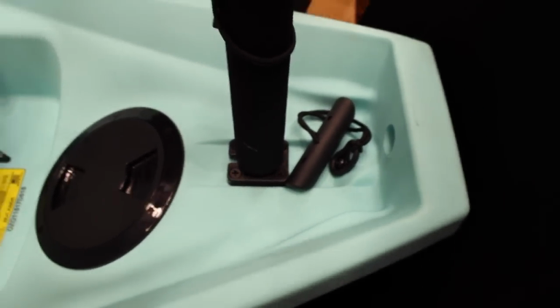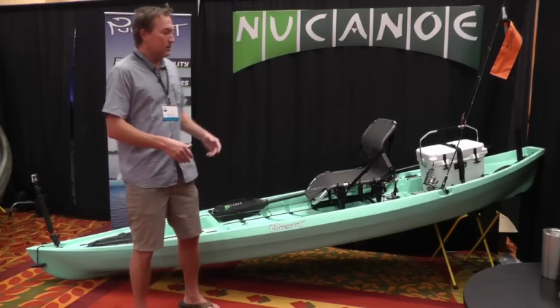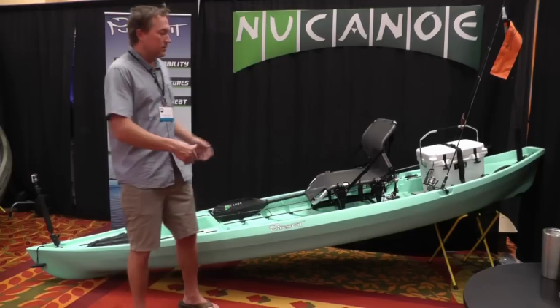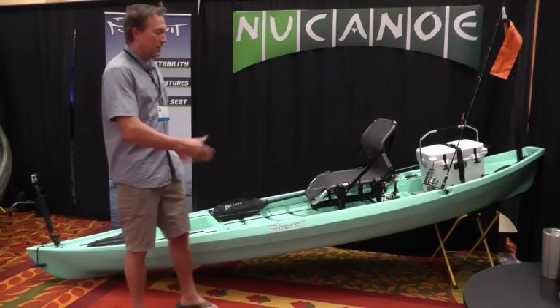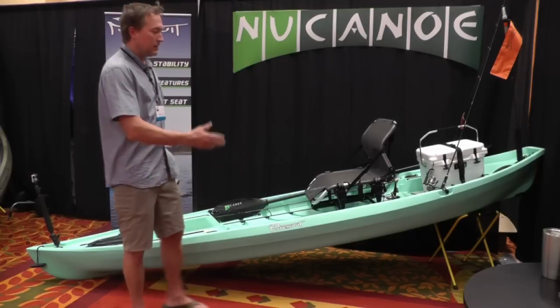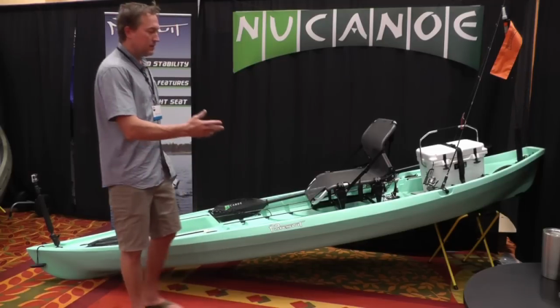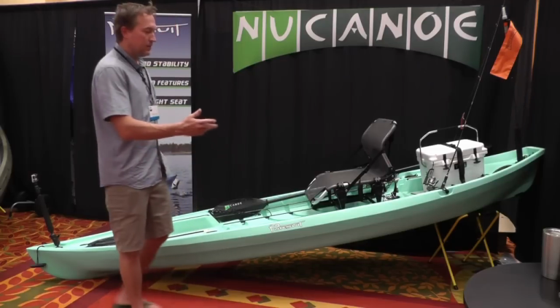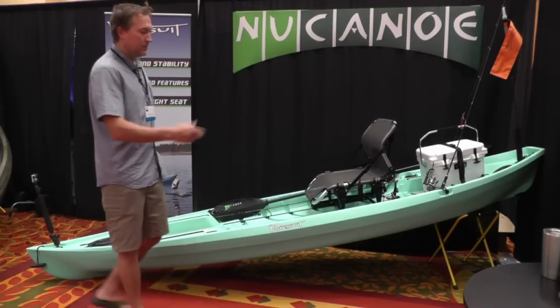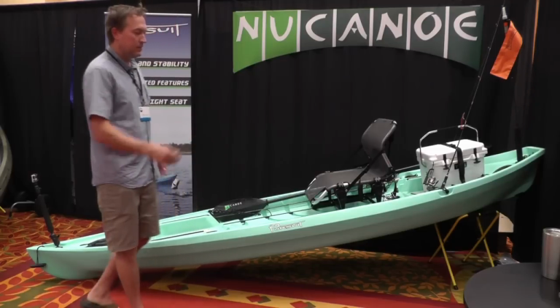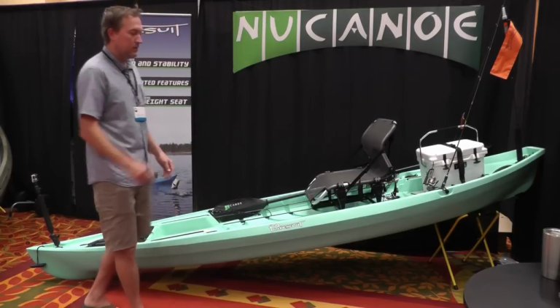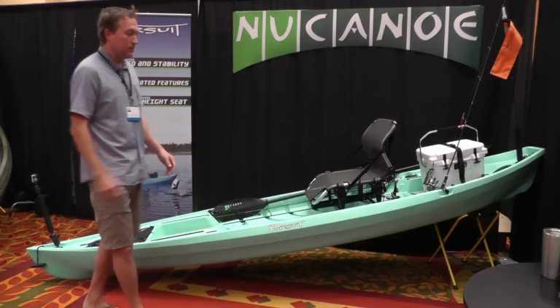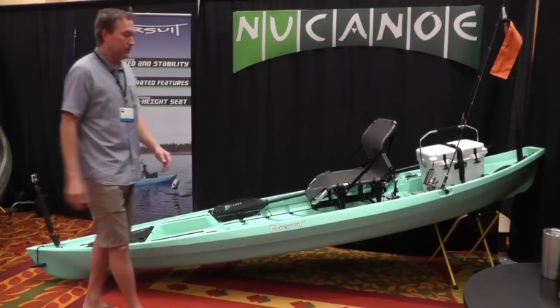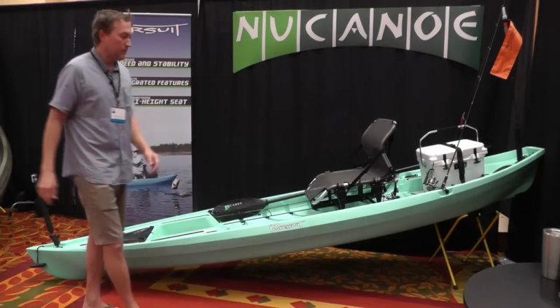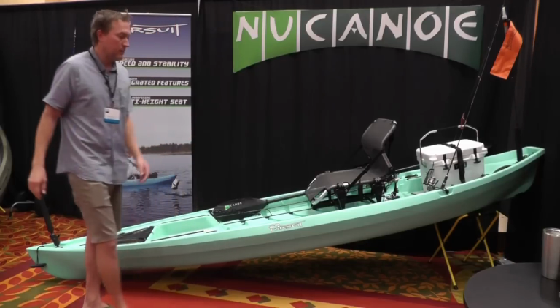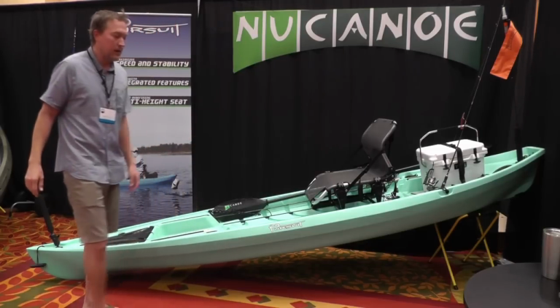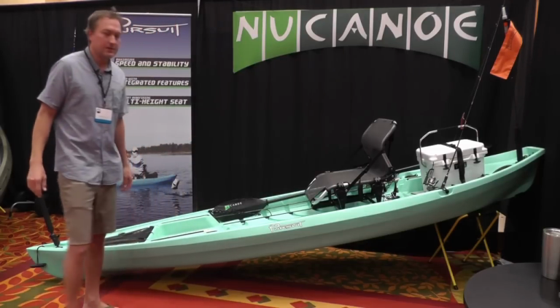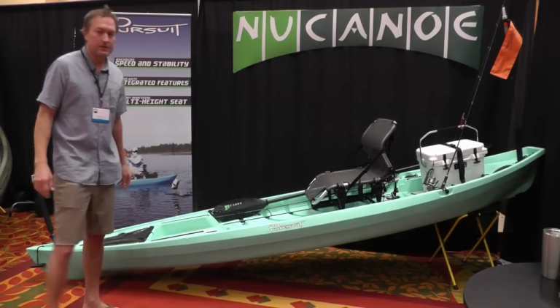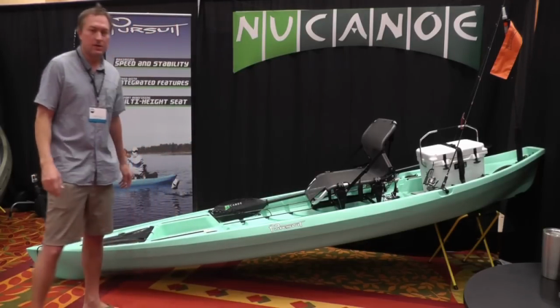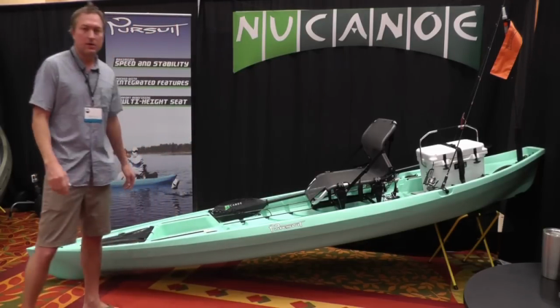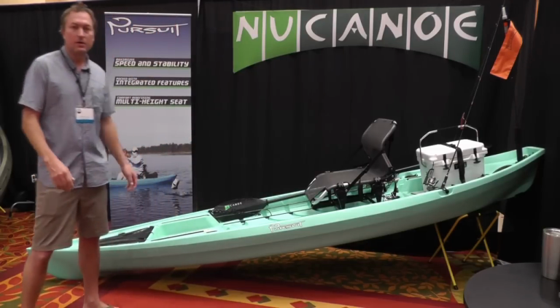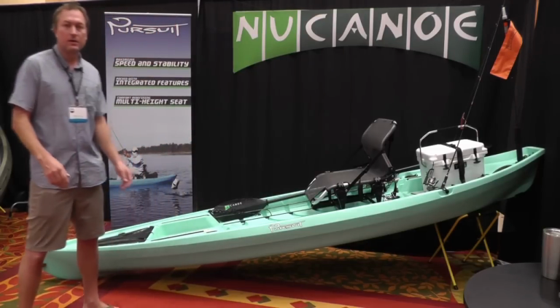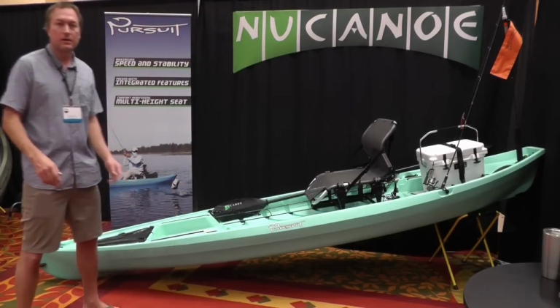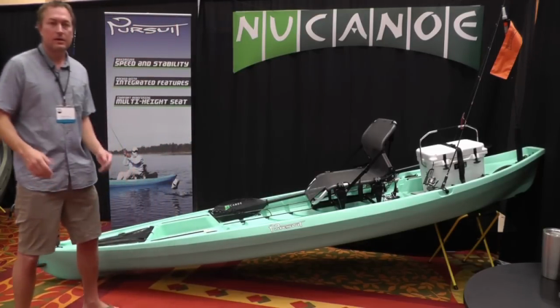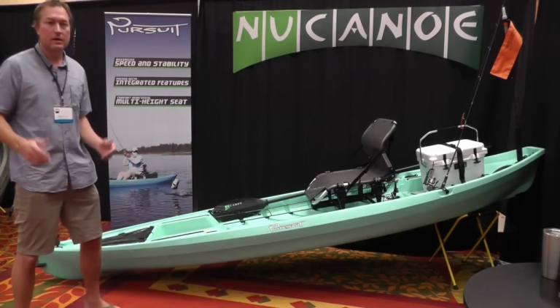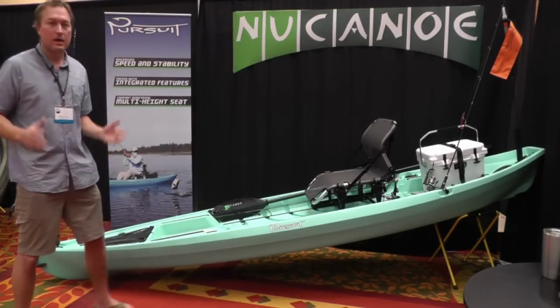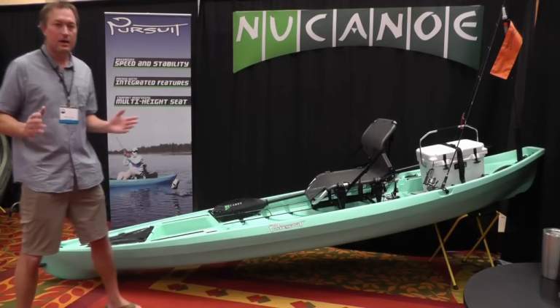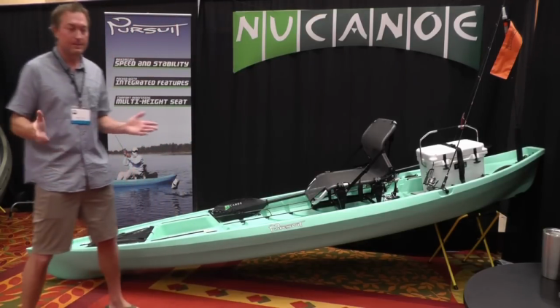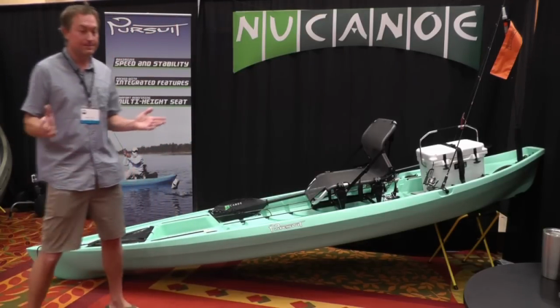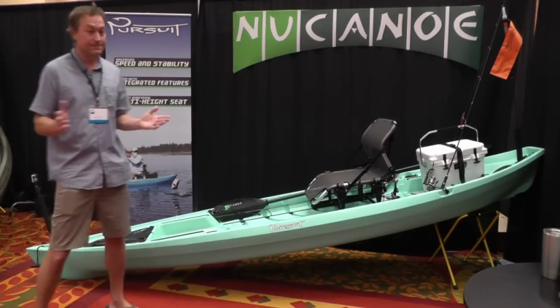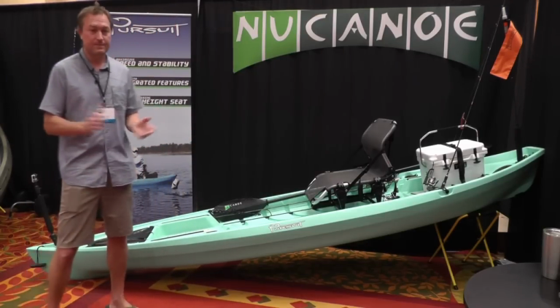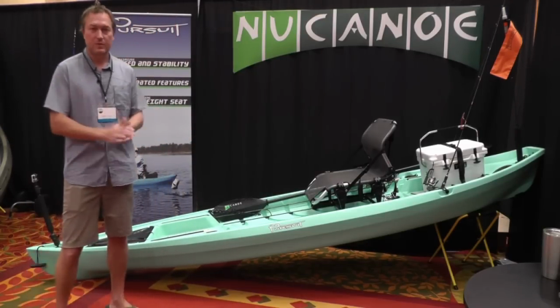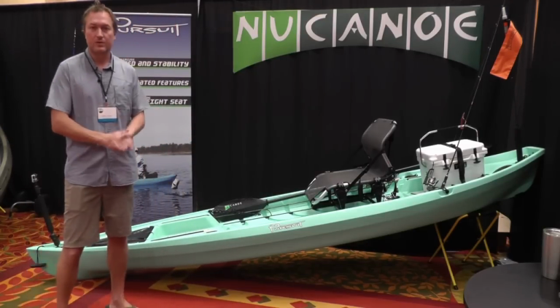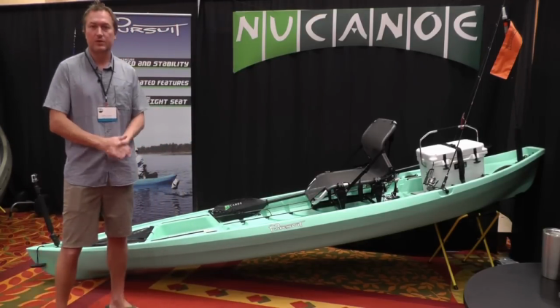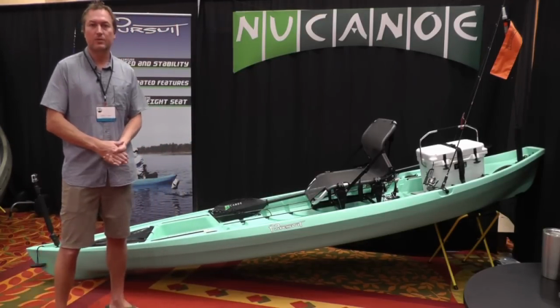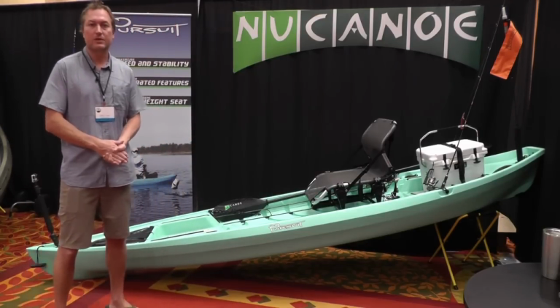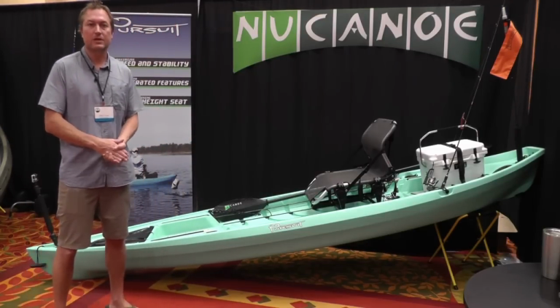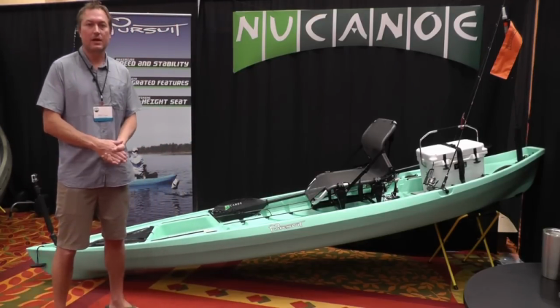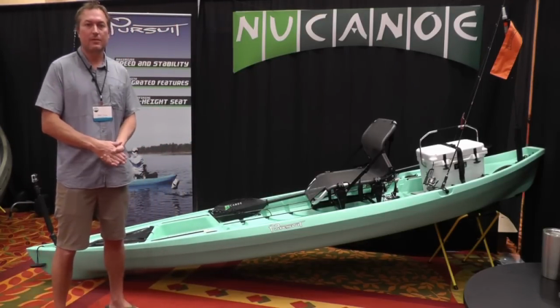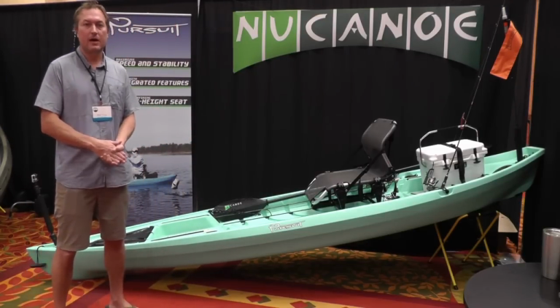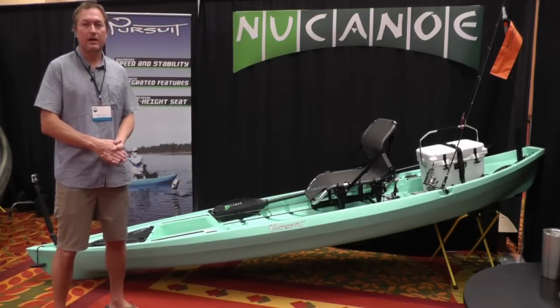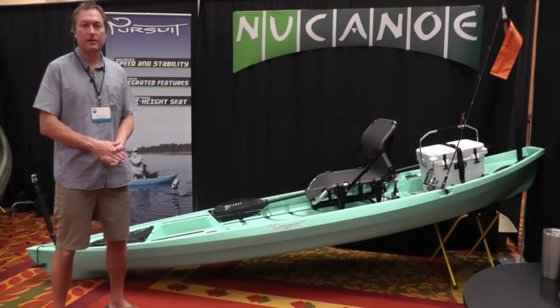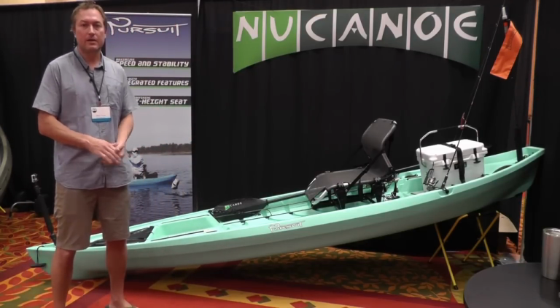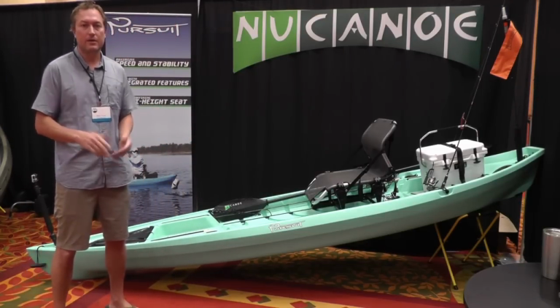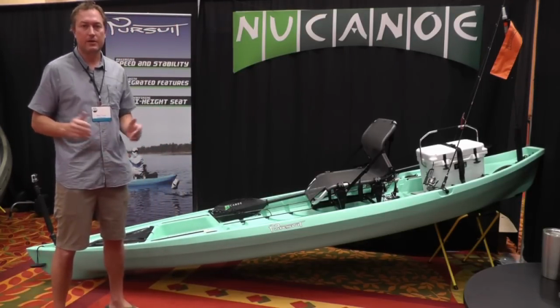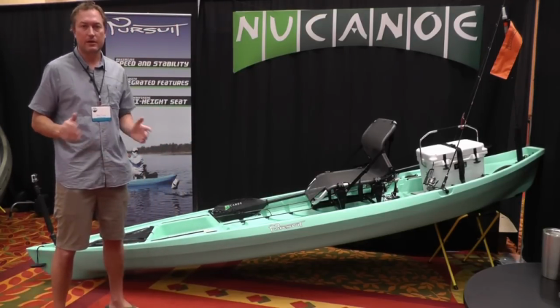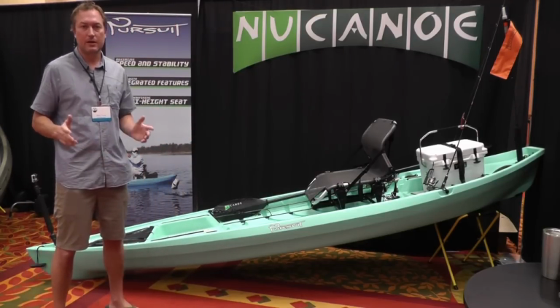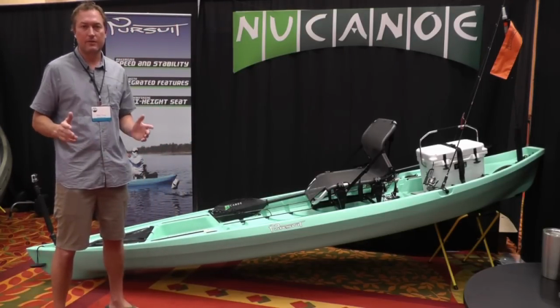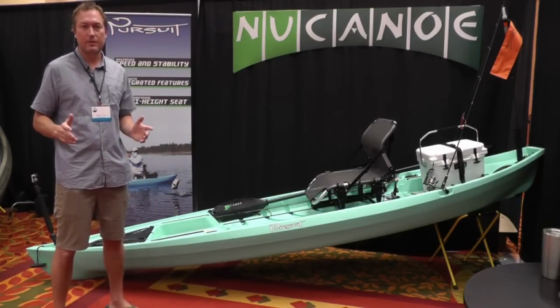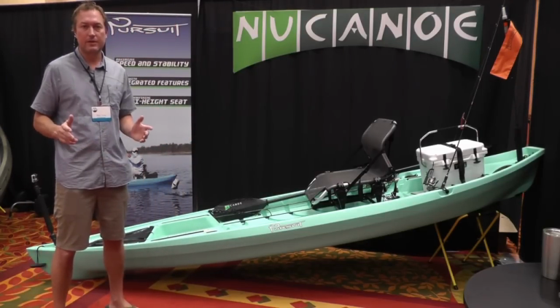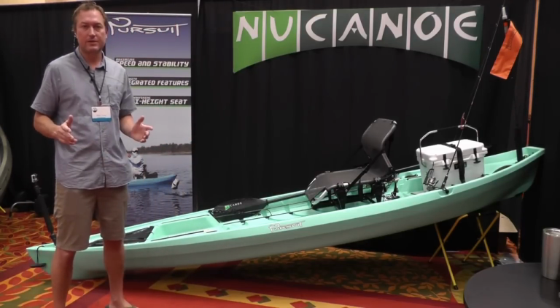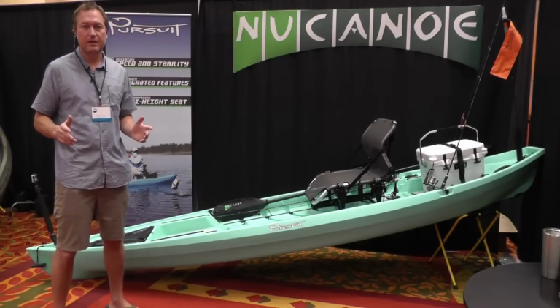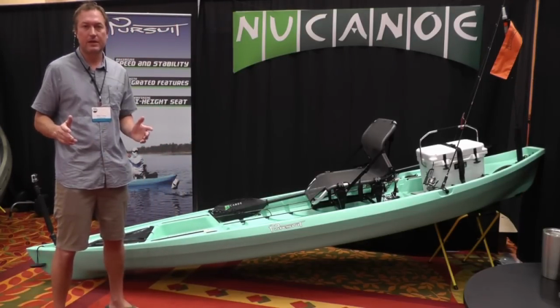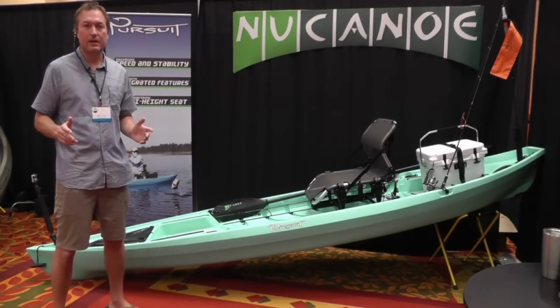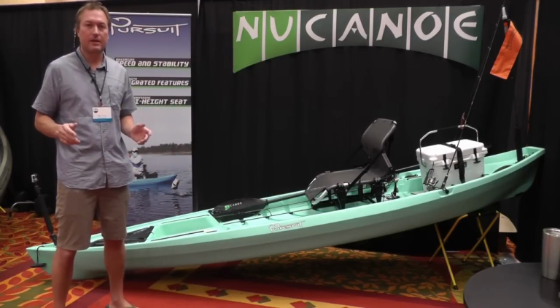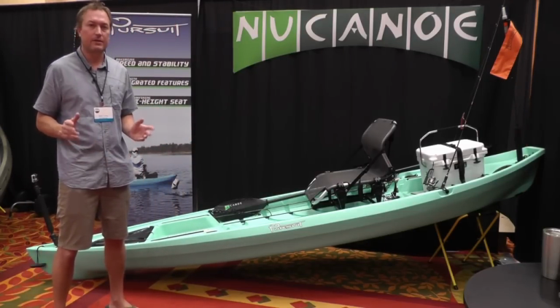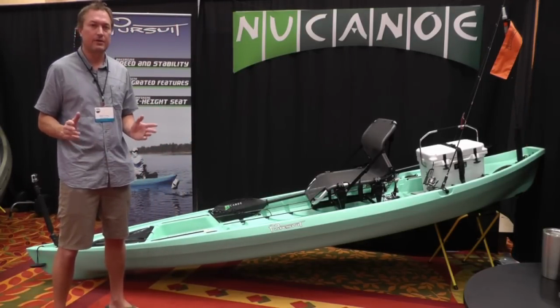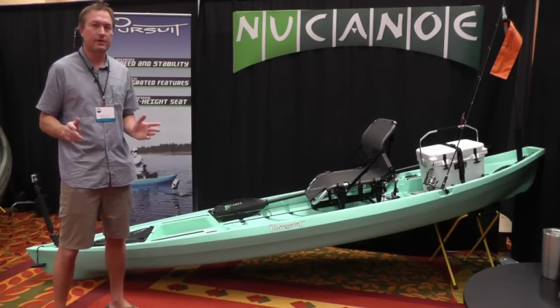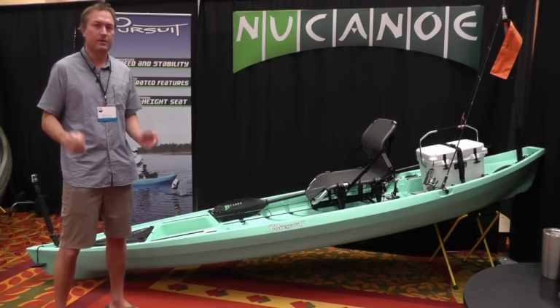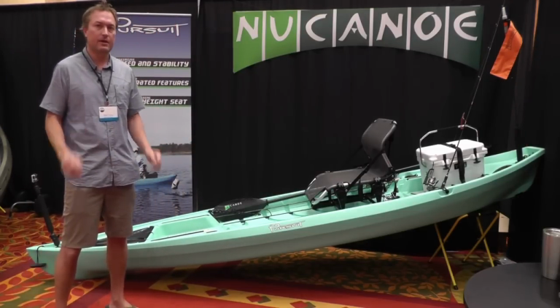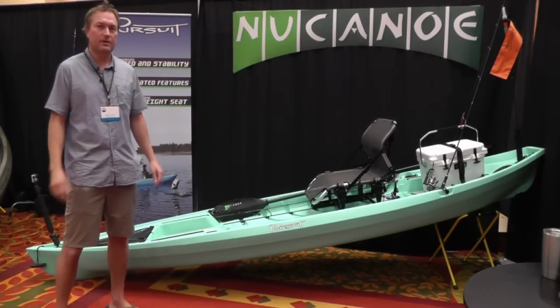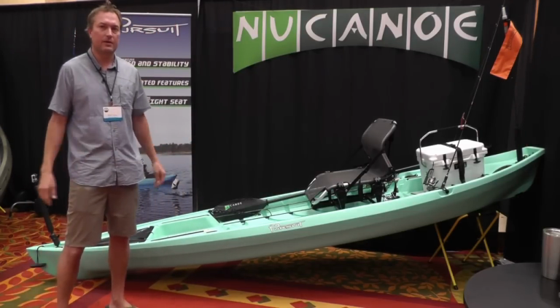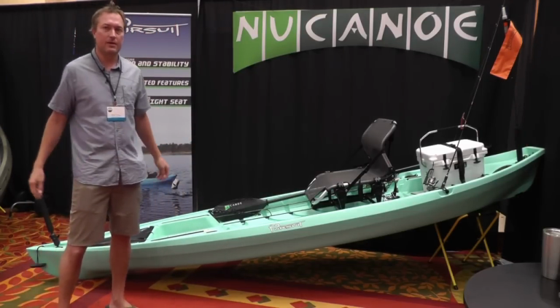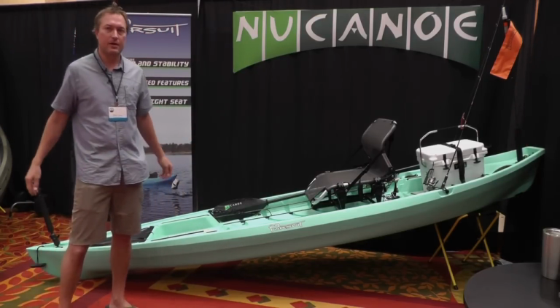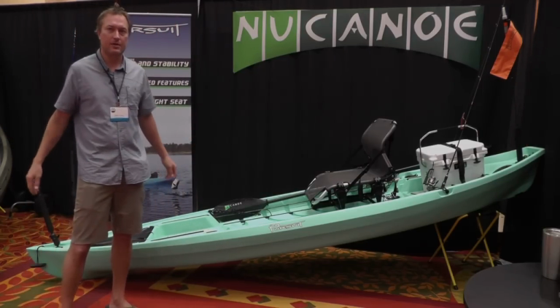So that's the Pursuit from bow to stern. We're super excited about it and I know you're going to love it when you see it at the New Canoe dealer near you.